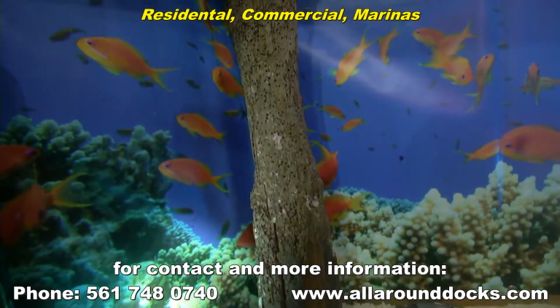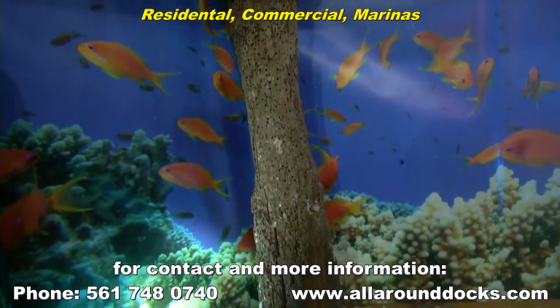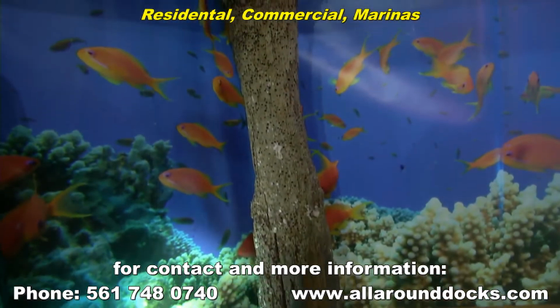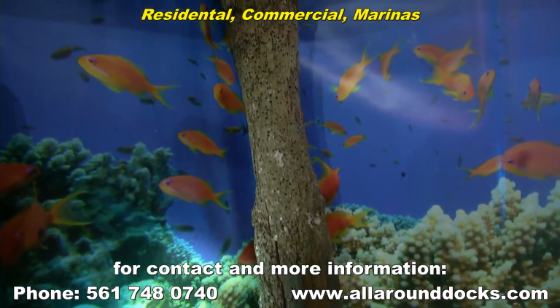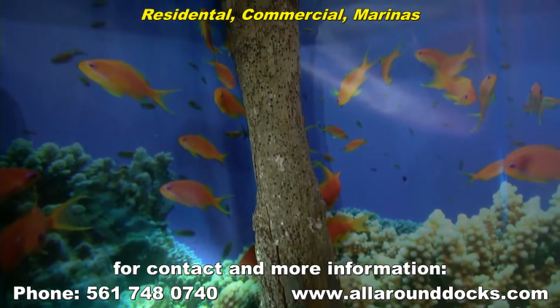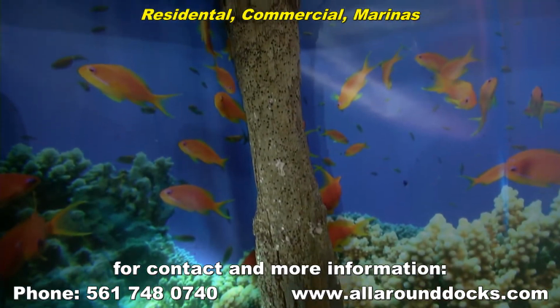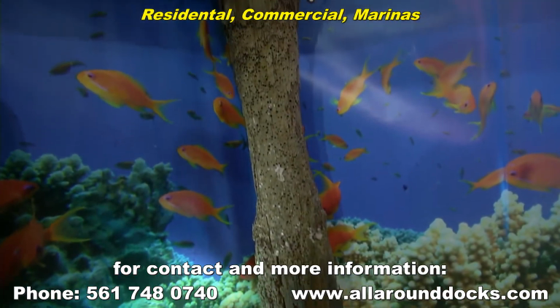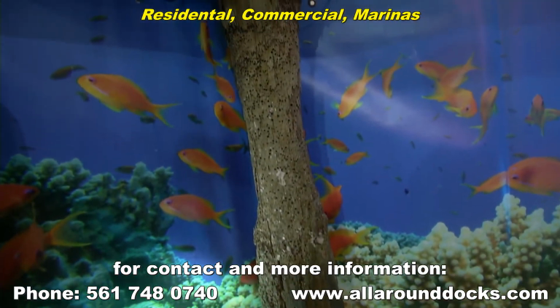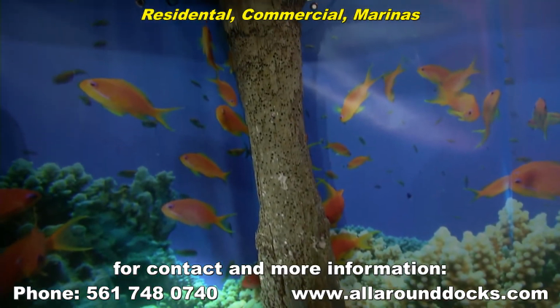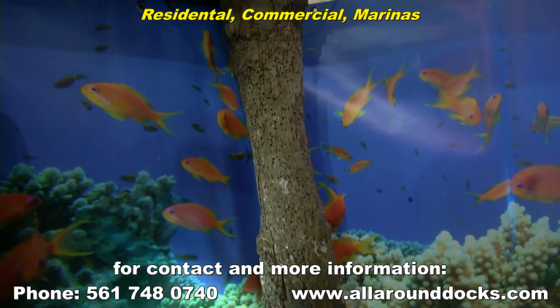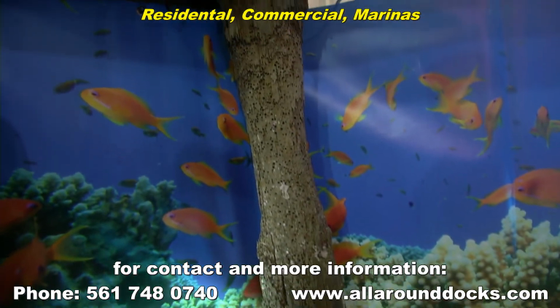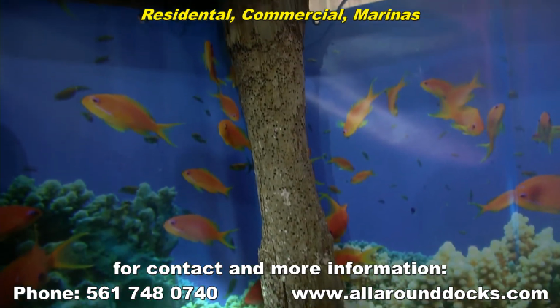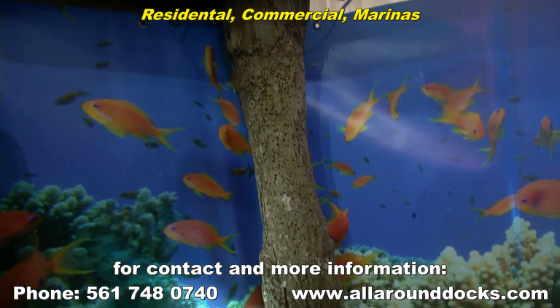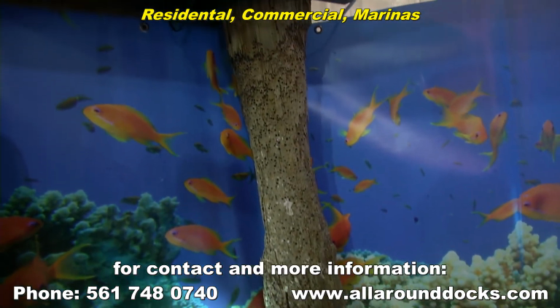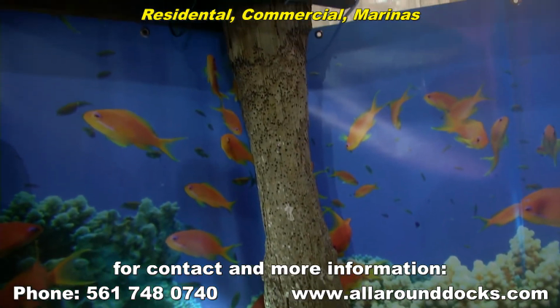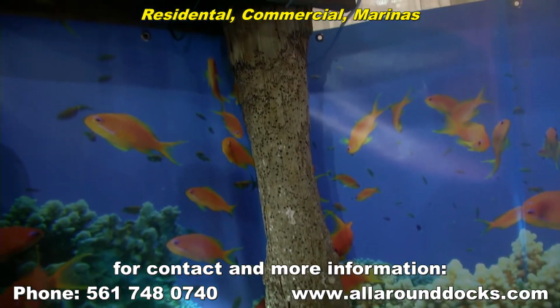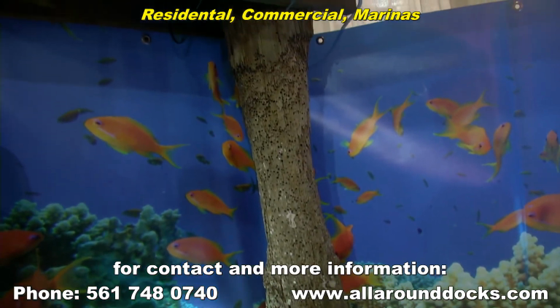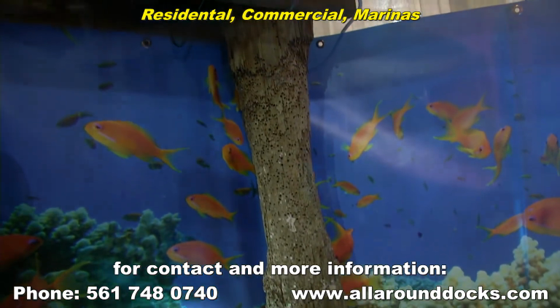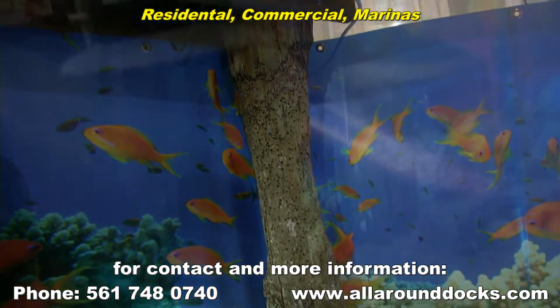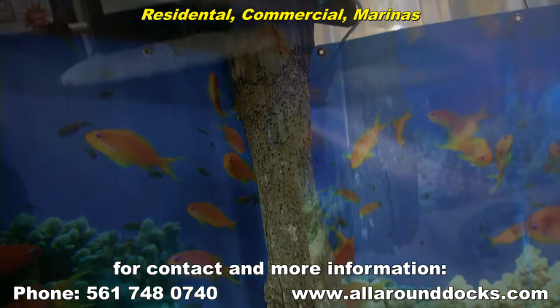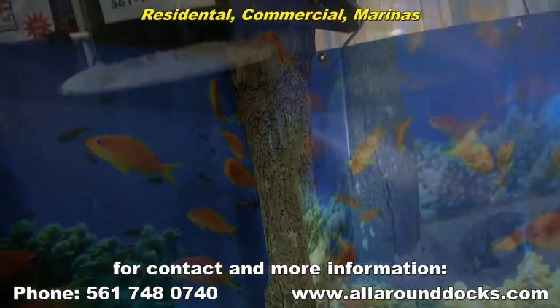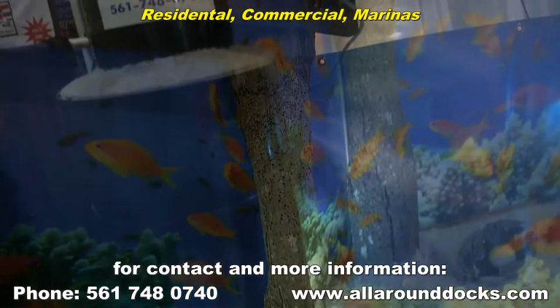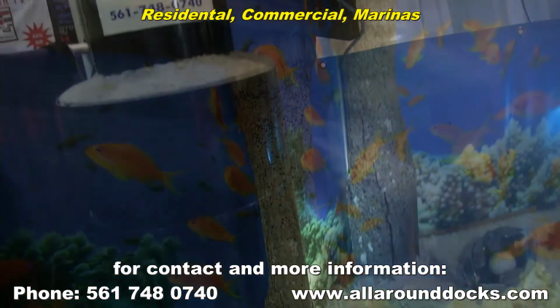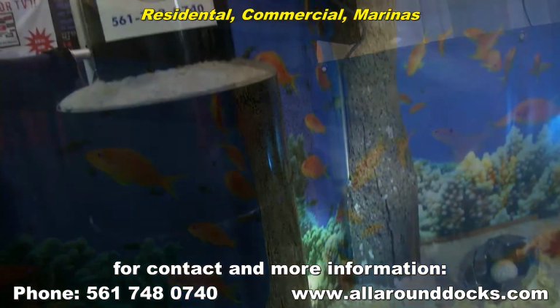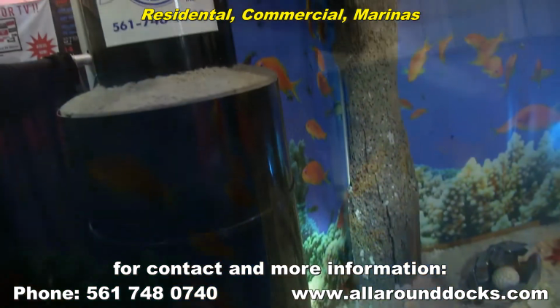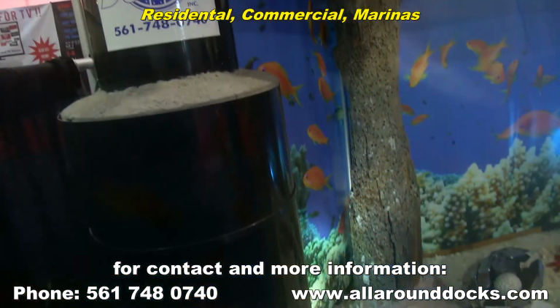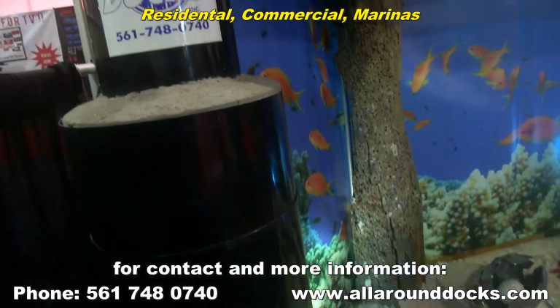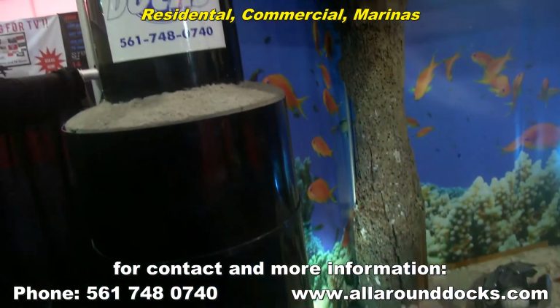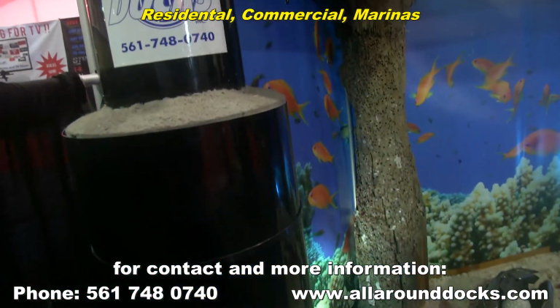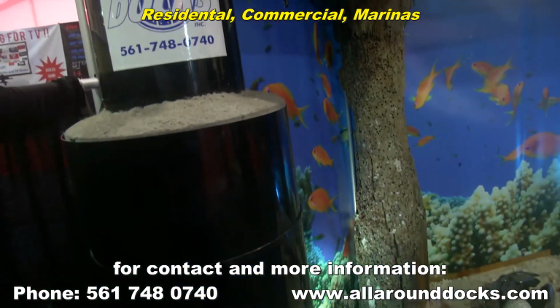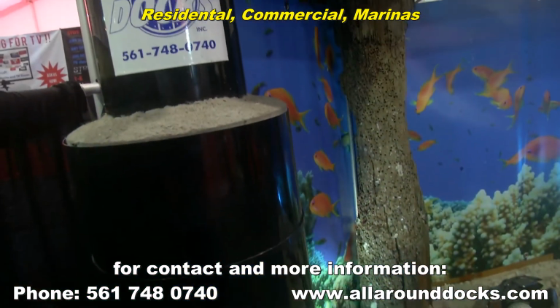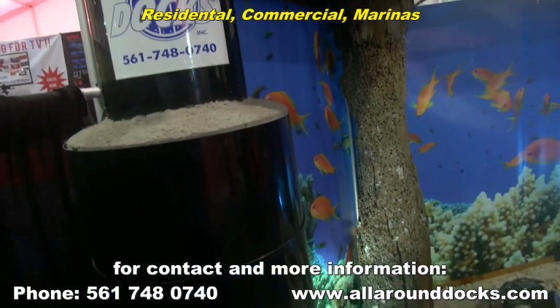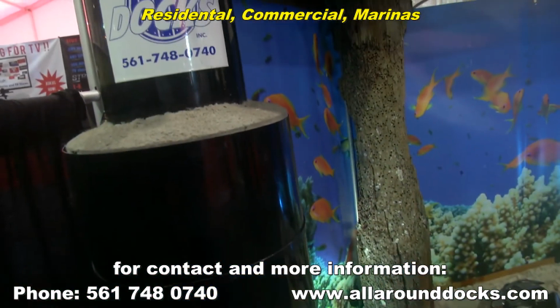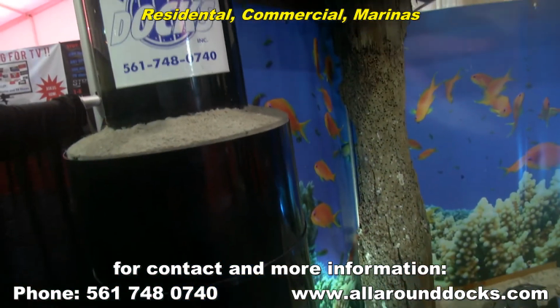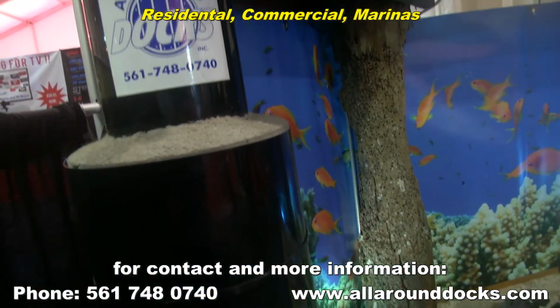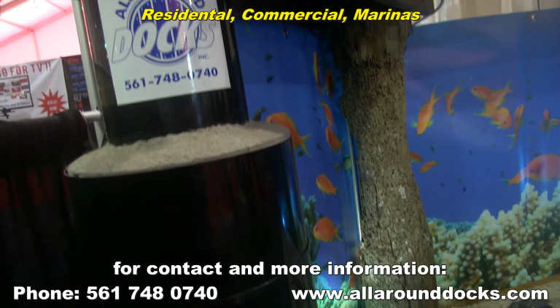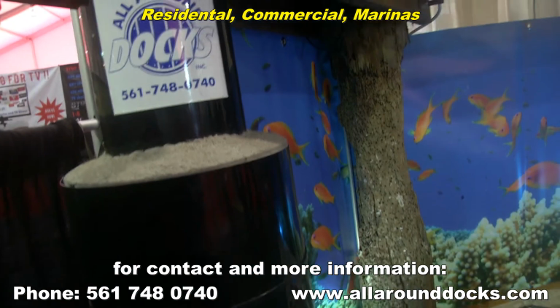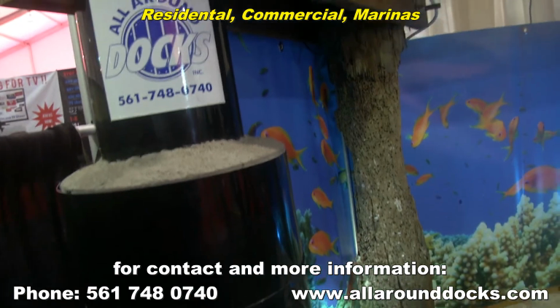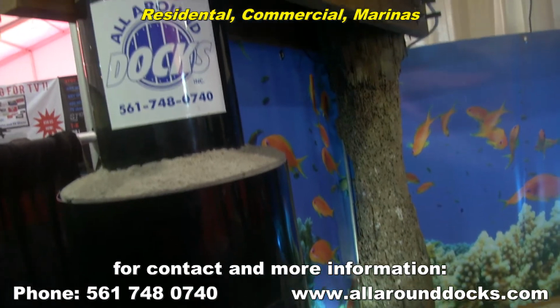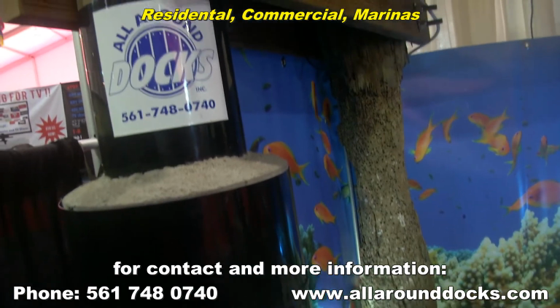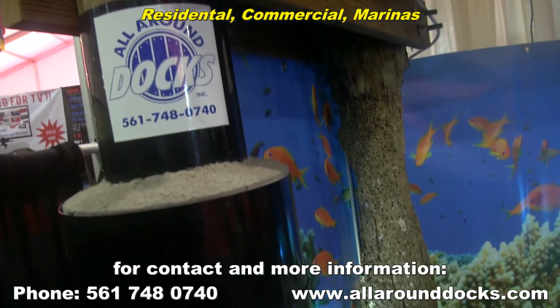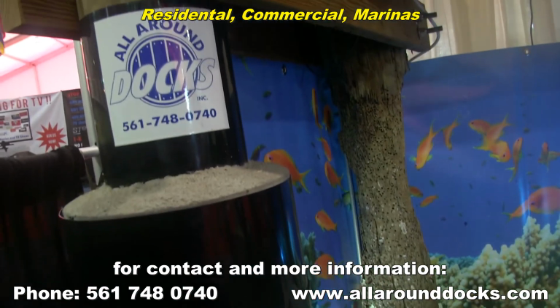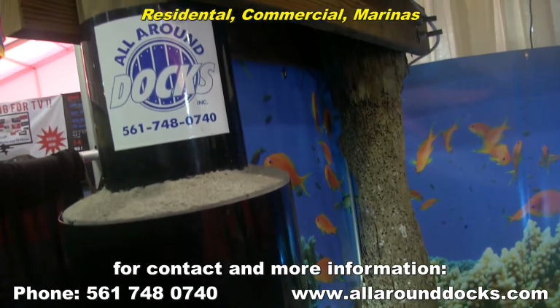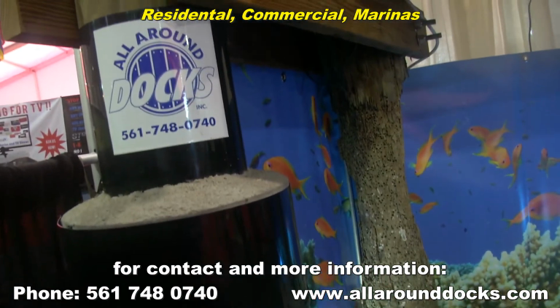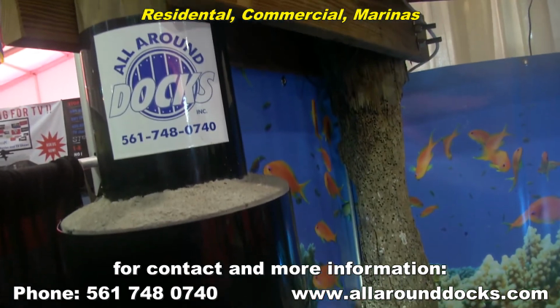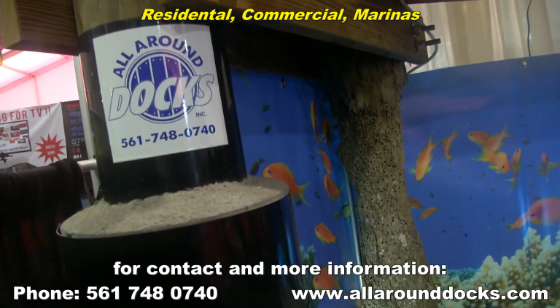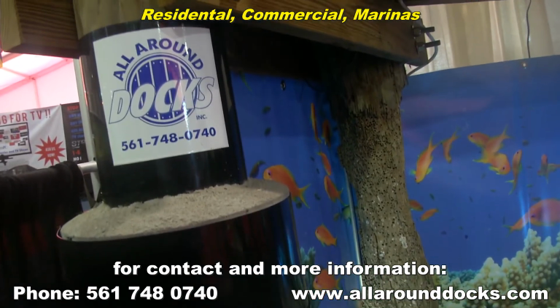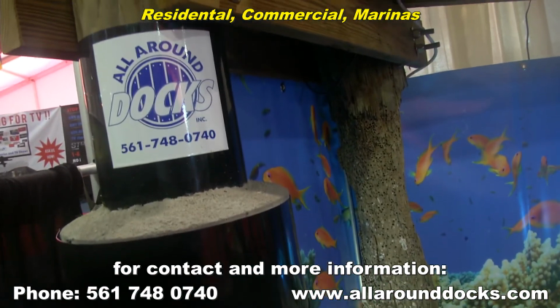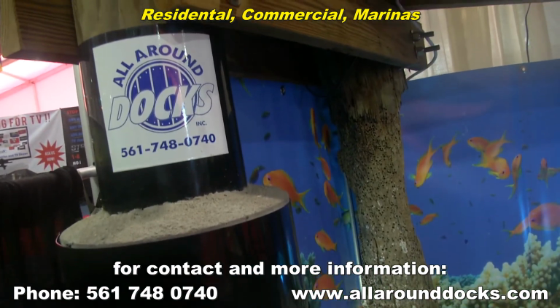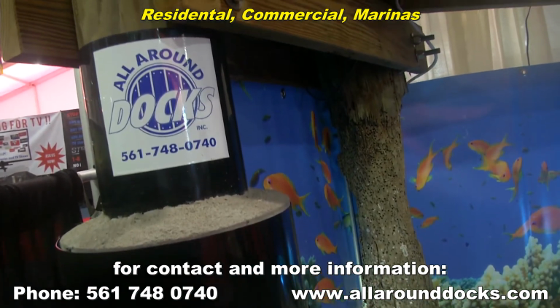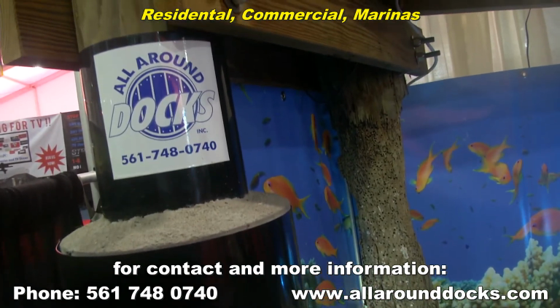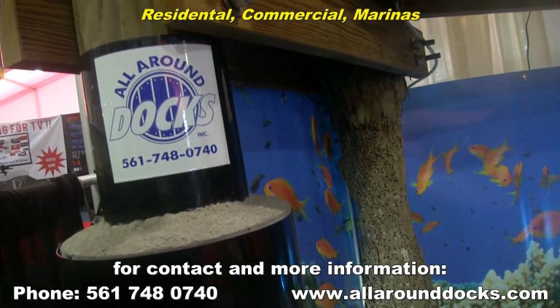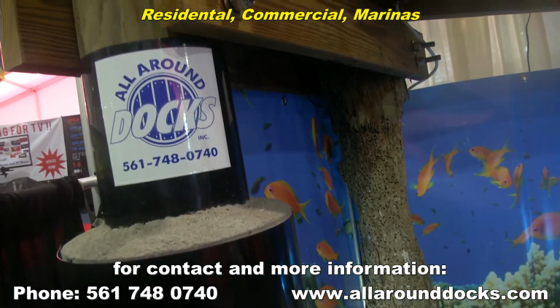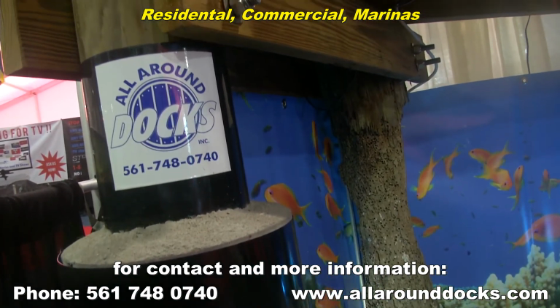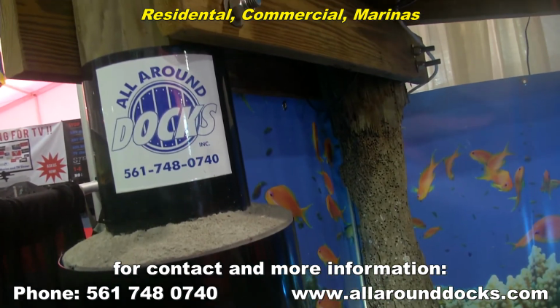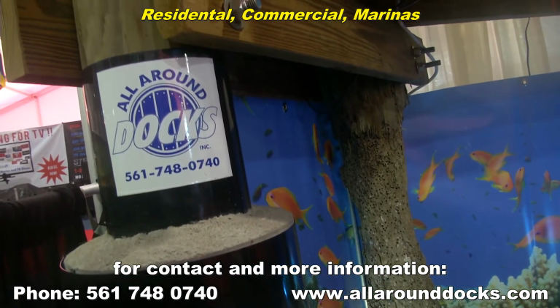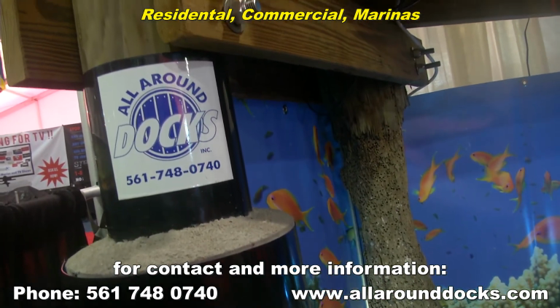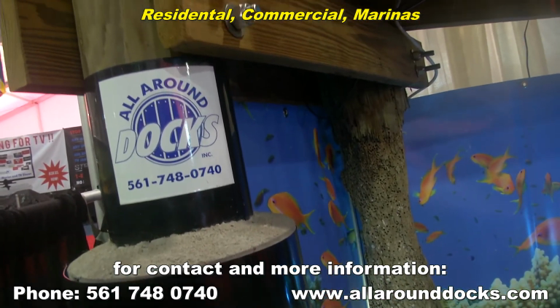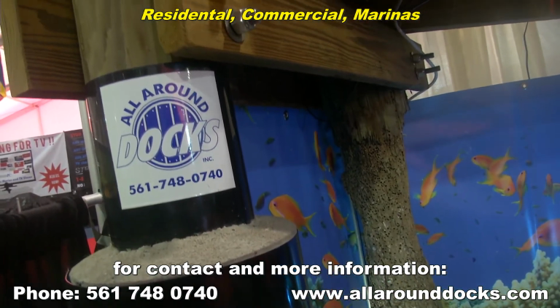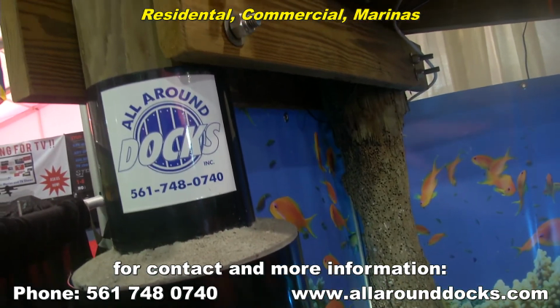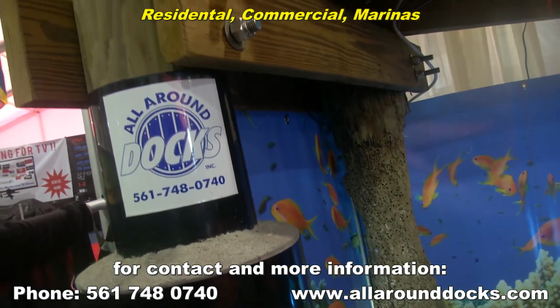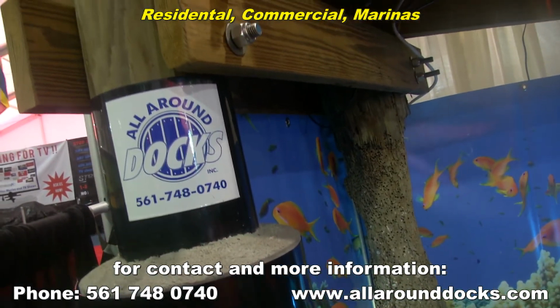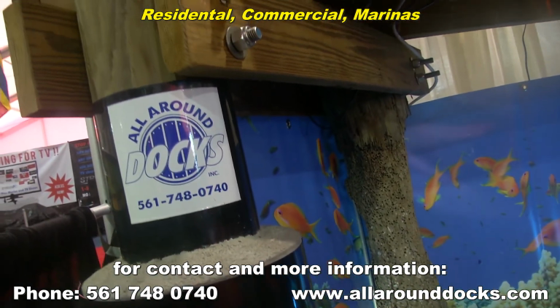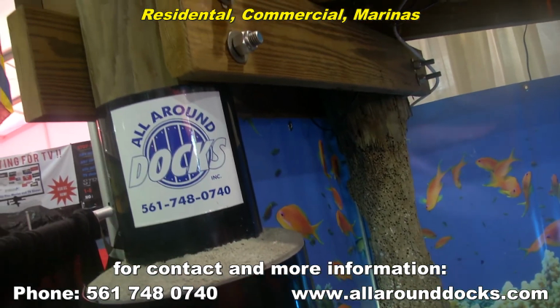After seeing what All Around Docks can do, it's easy to see why this product is in such high demand.